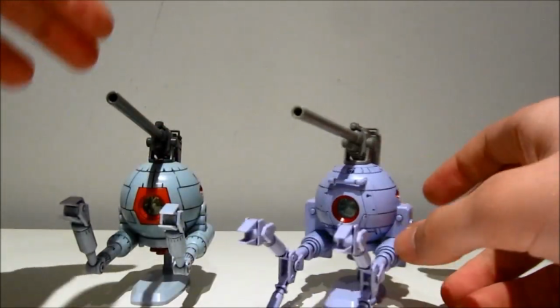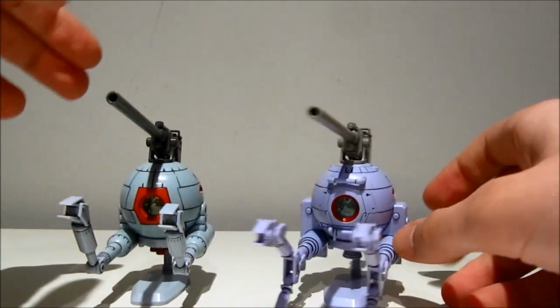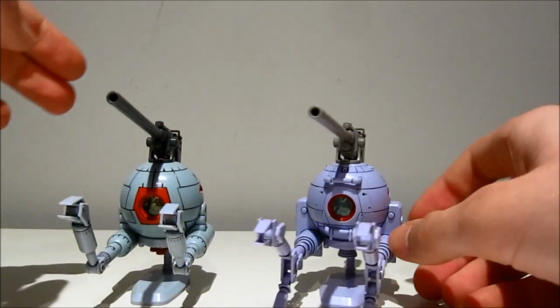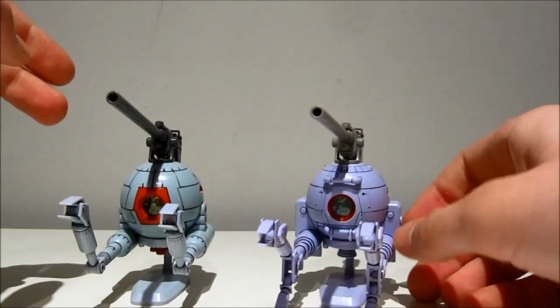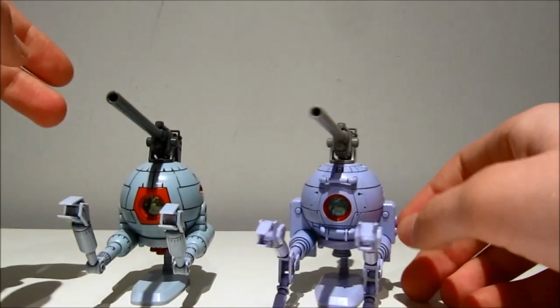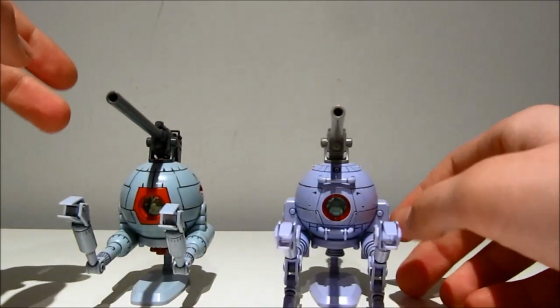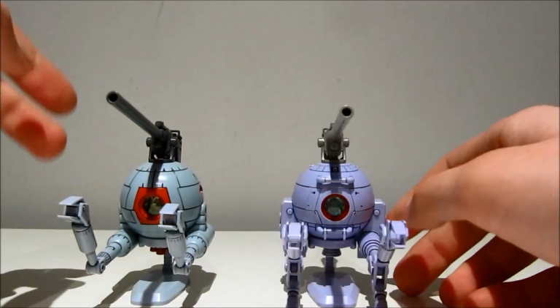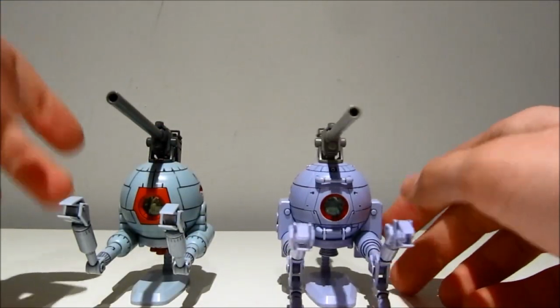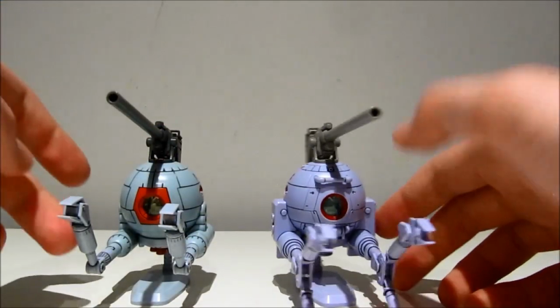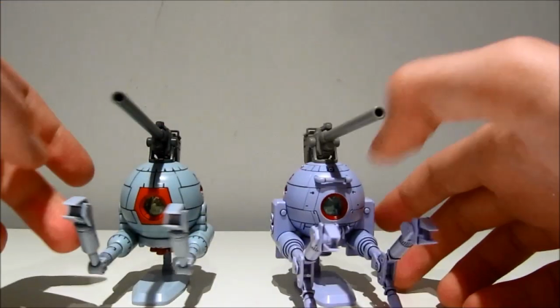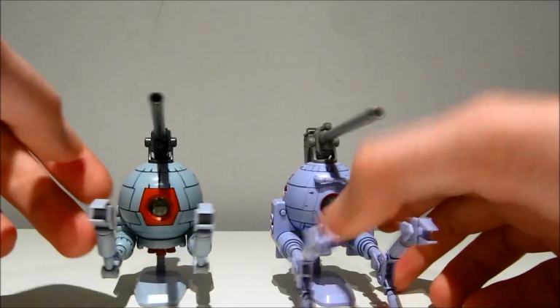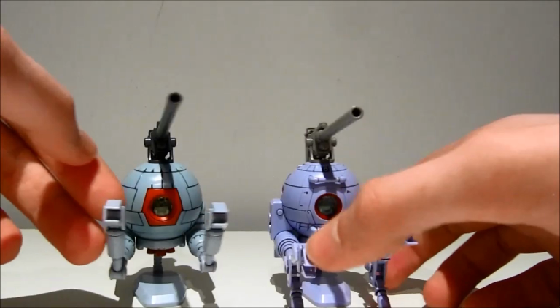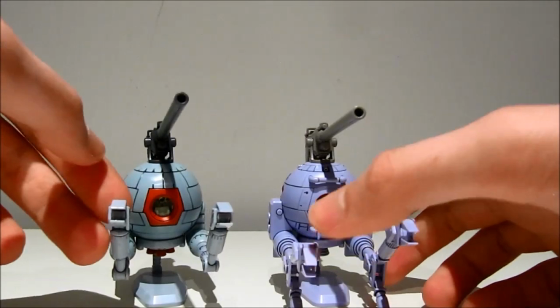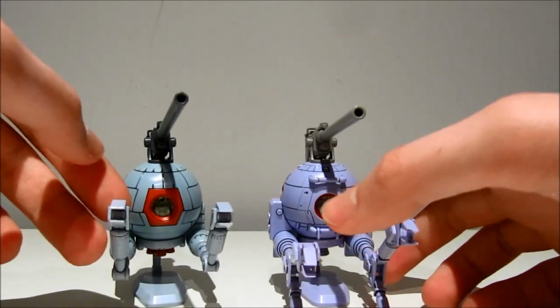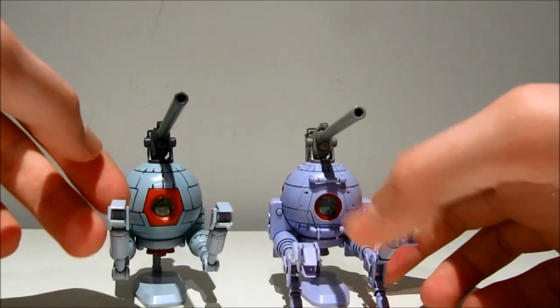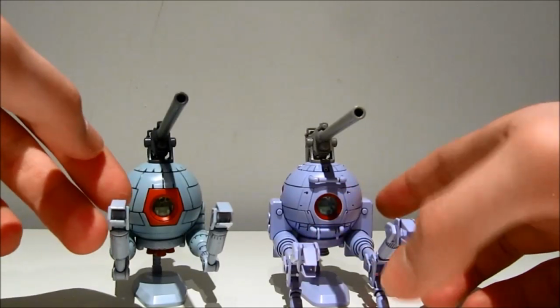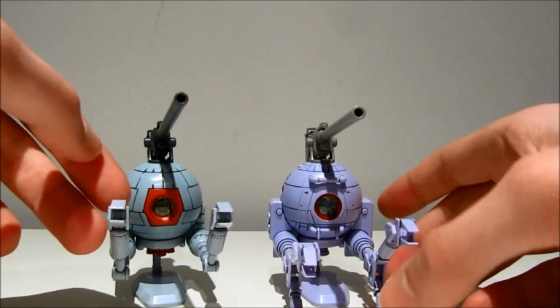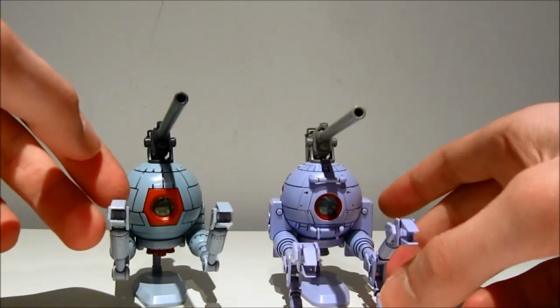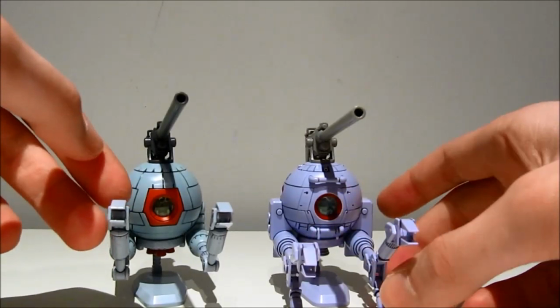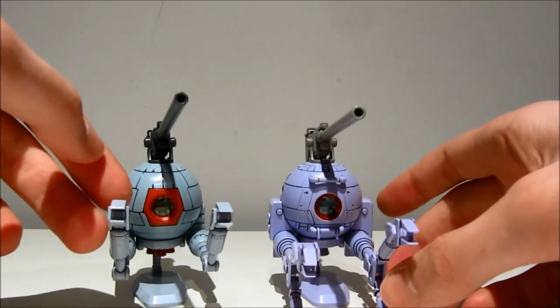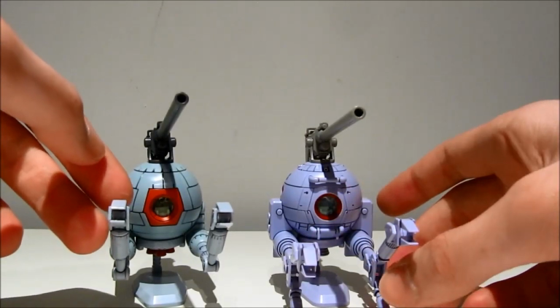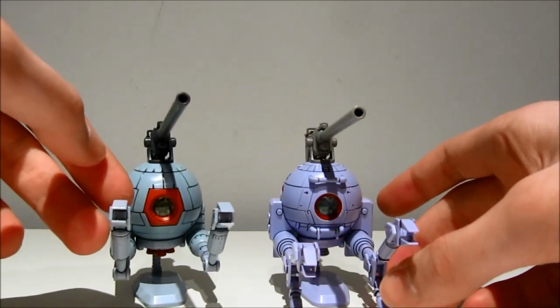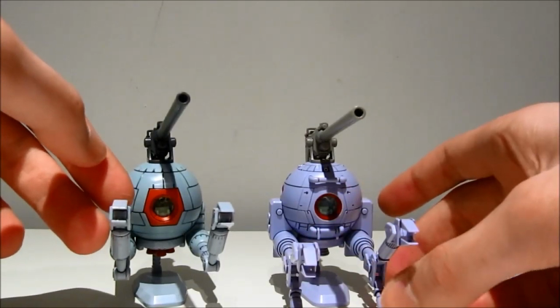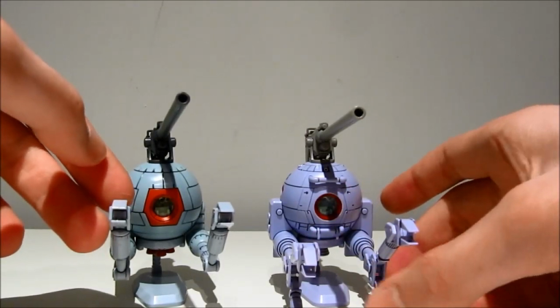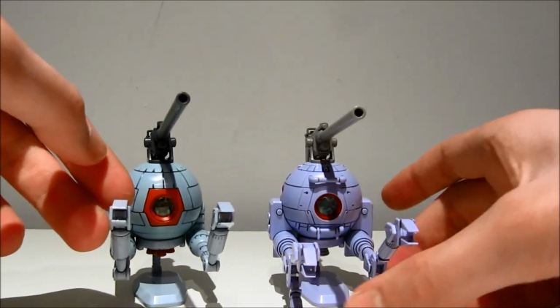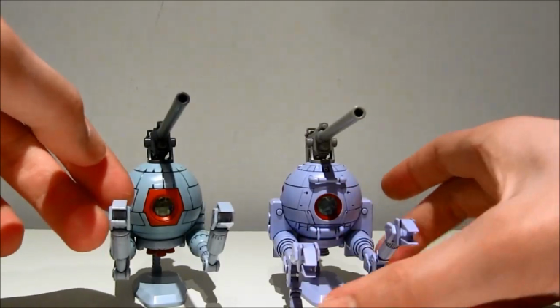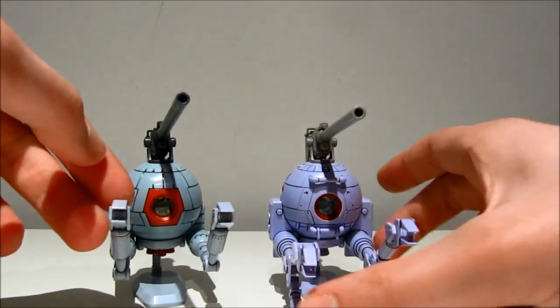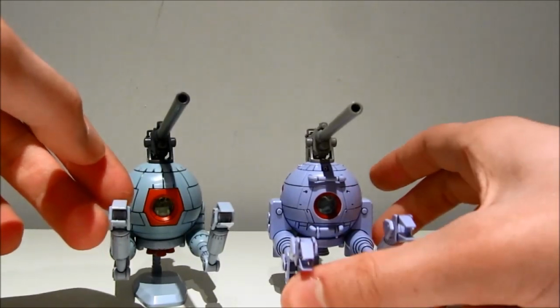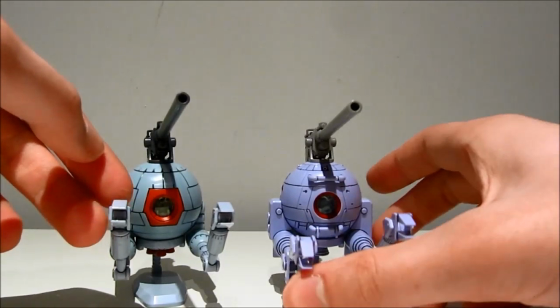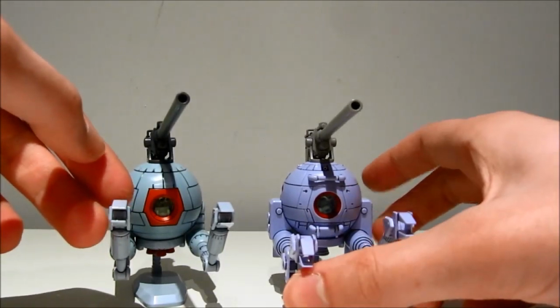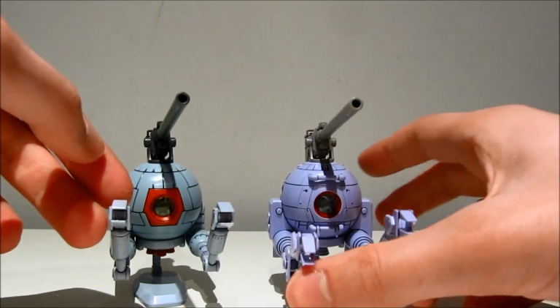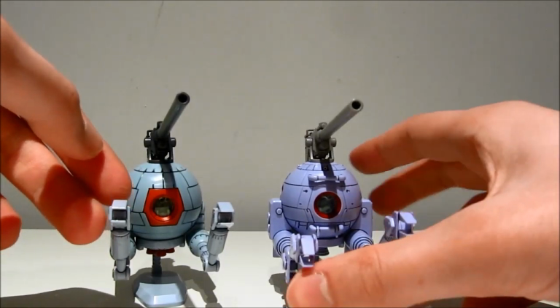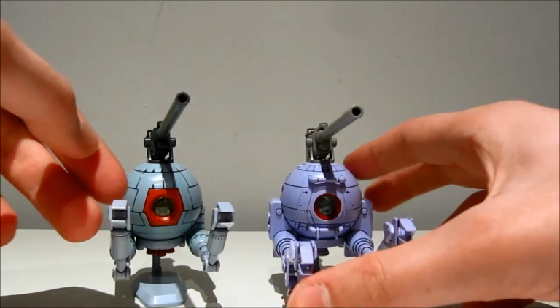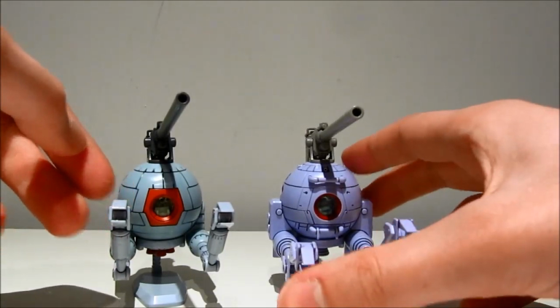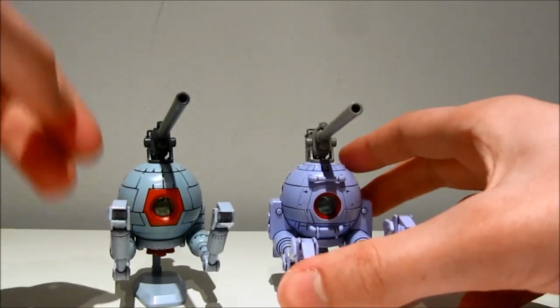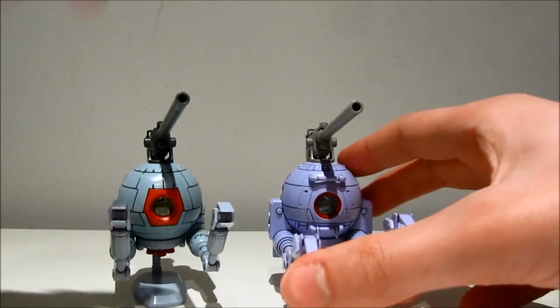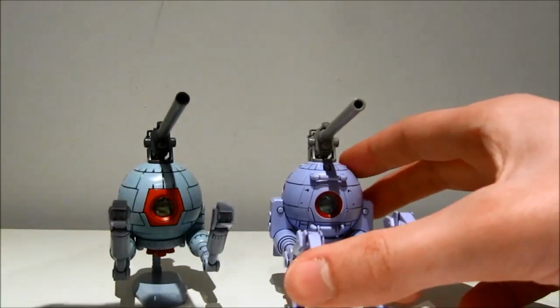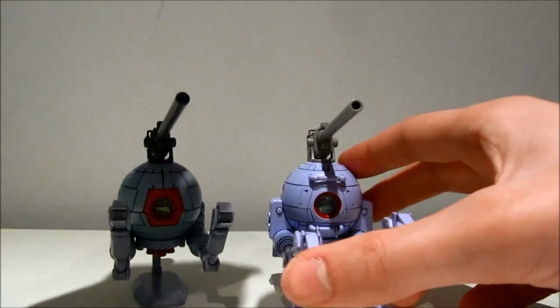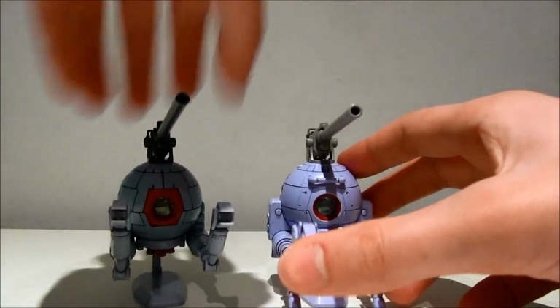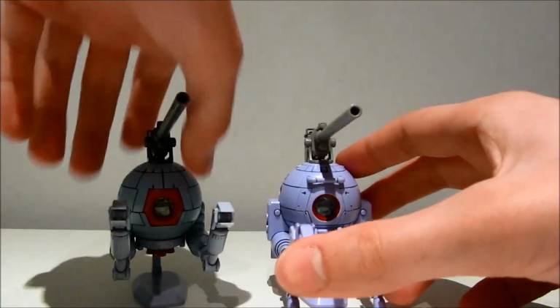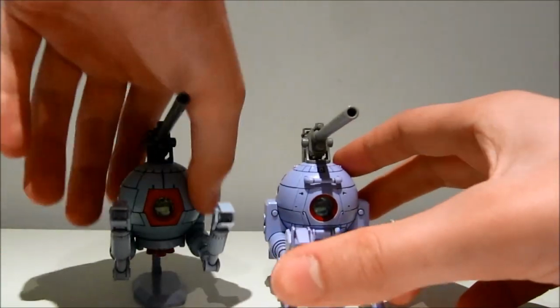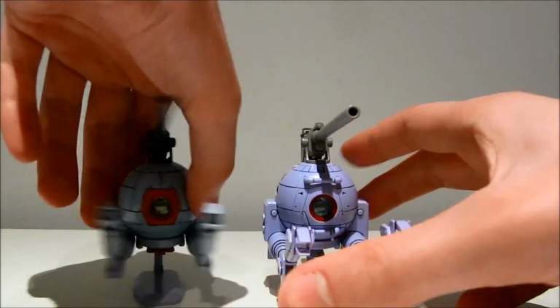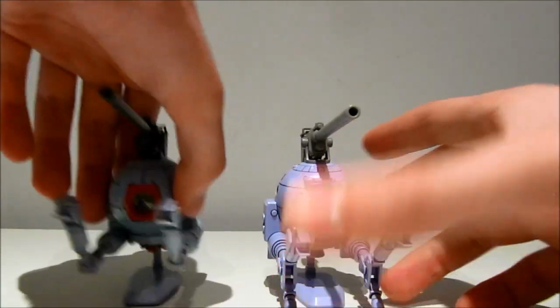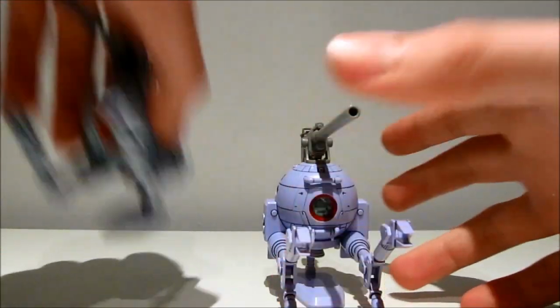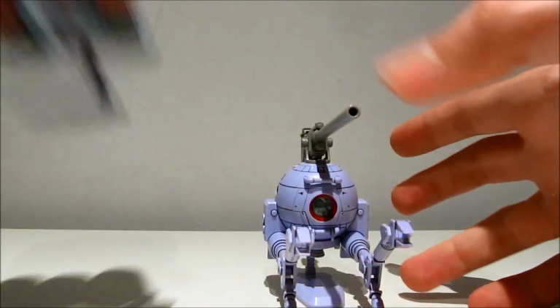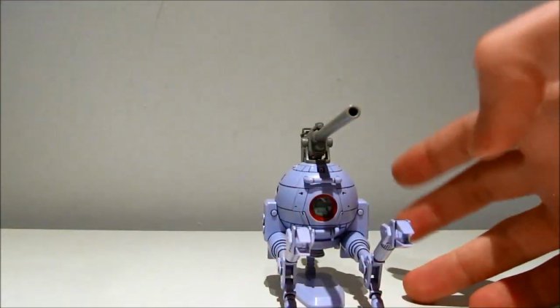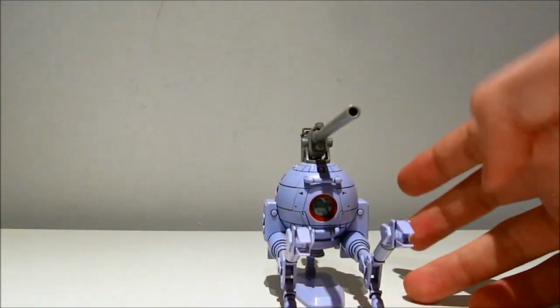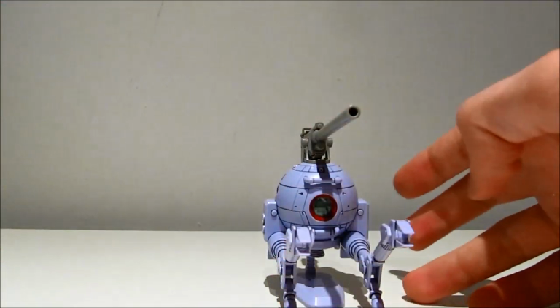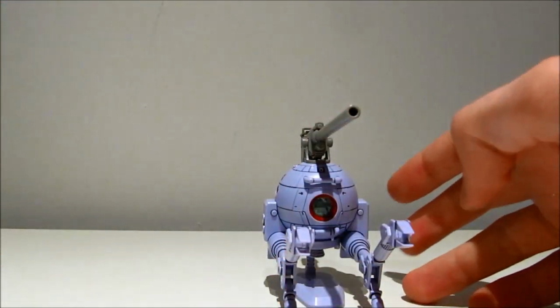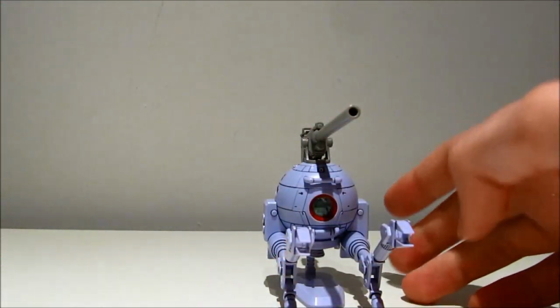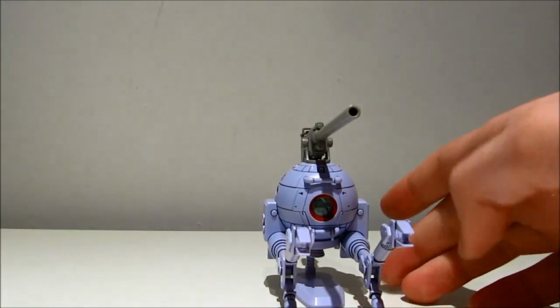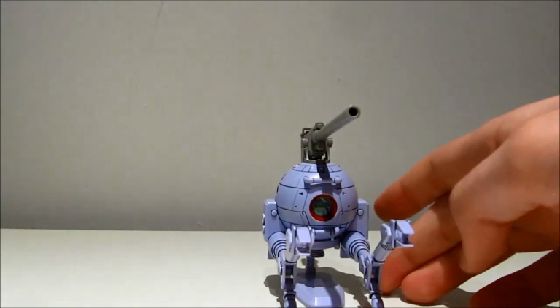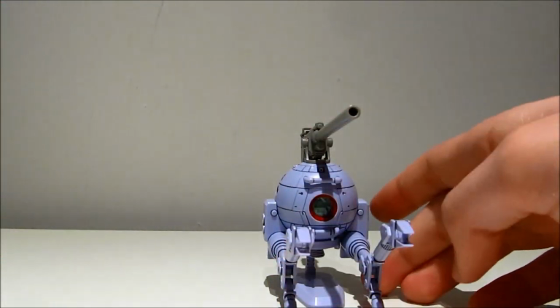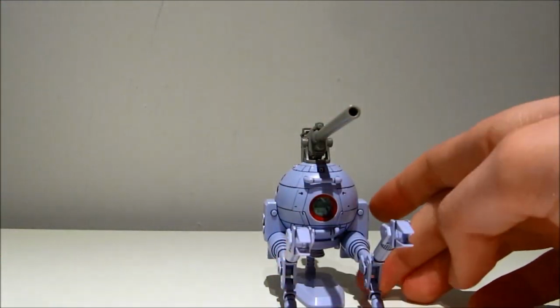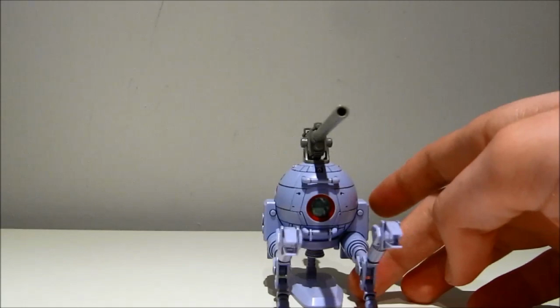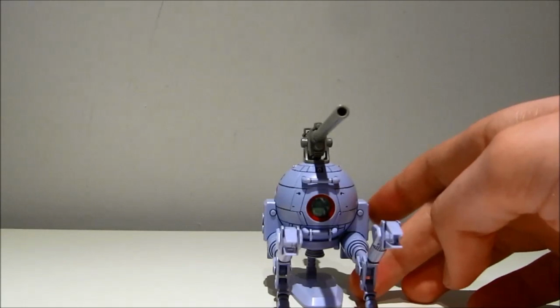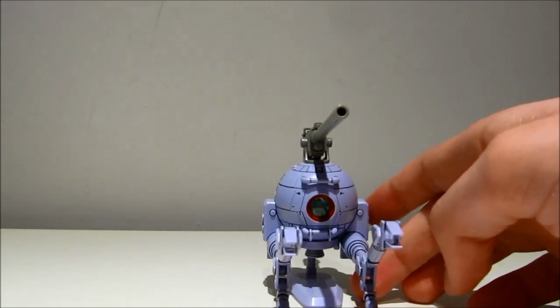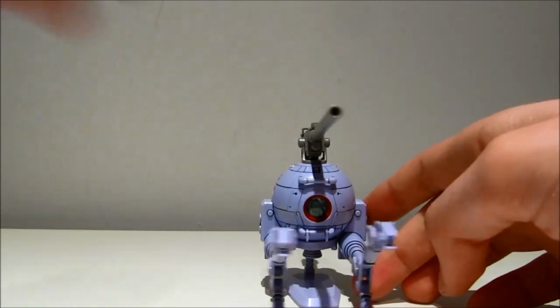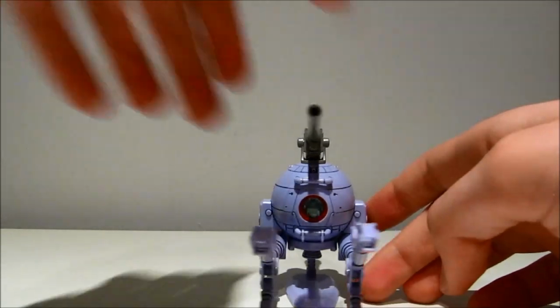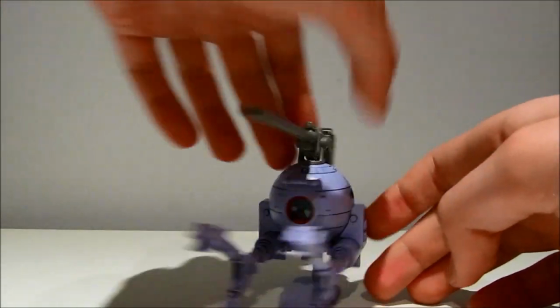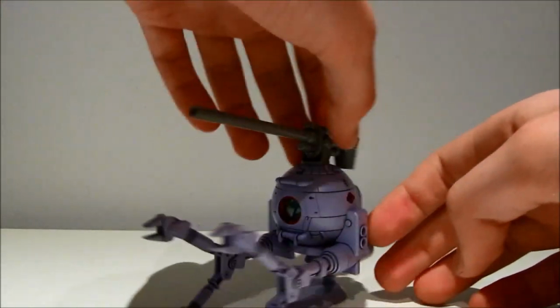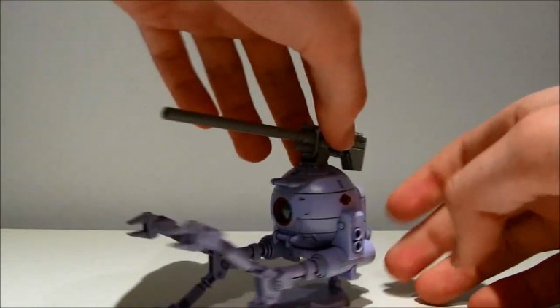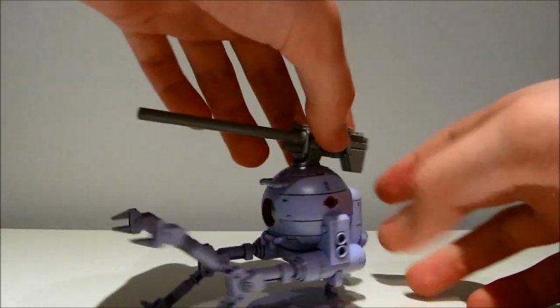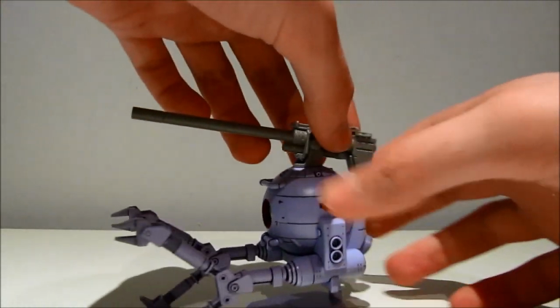I would say this guy is better than the original ball — better in every single aspect. So let's get on with the articulation.